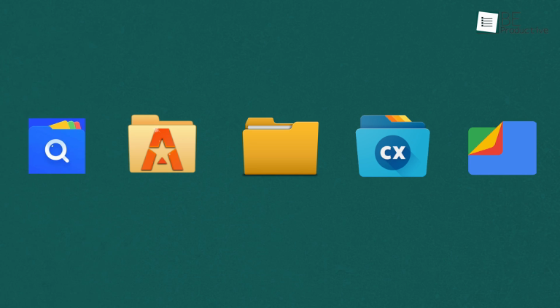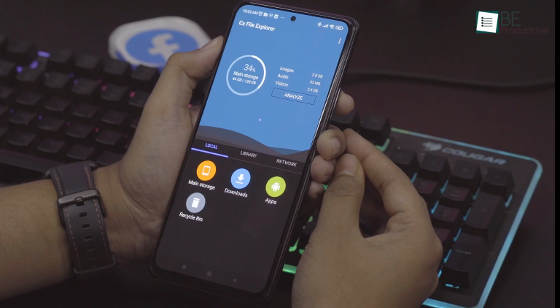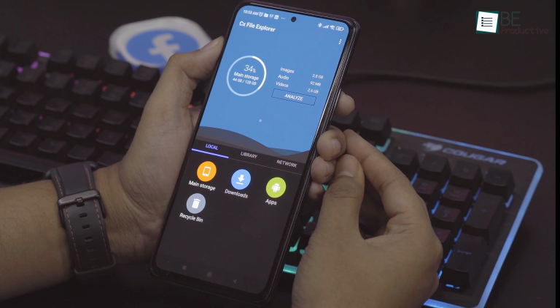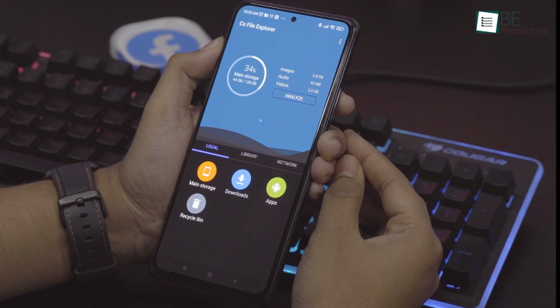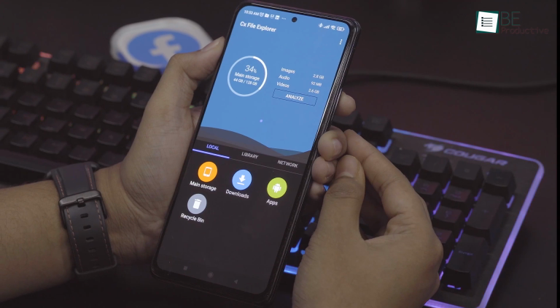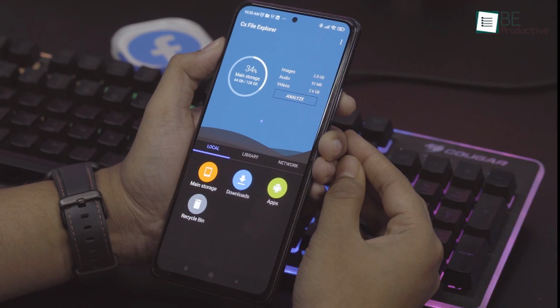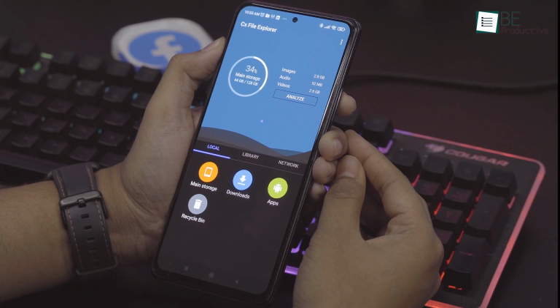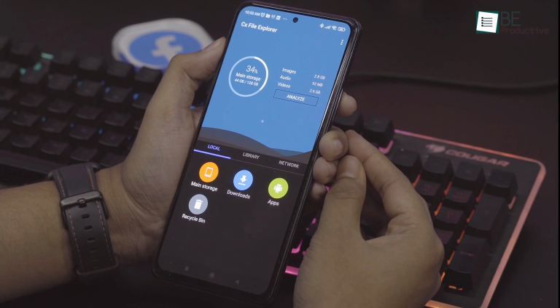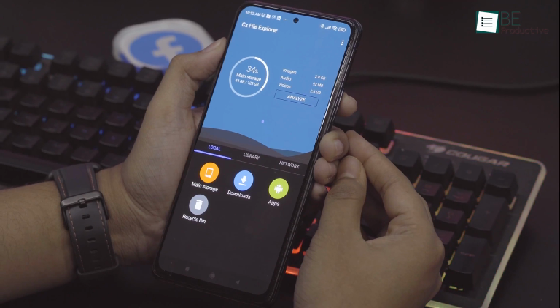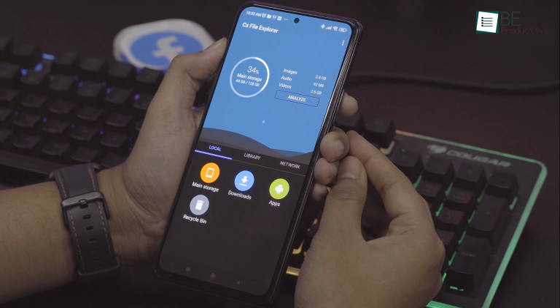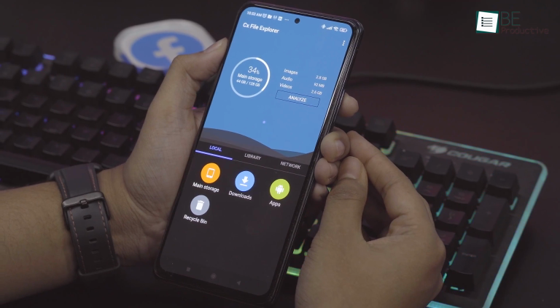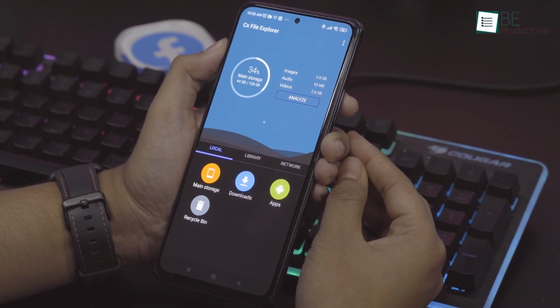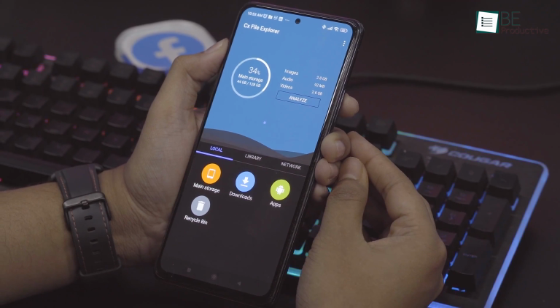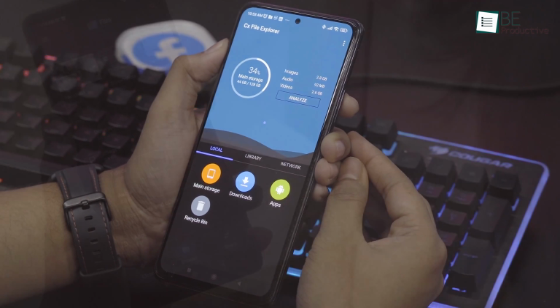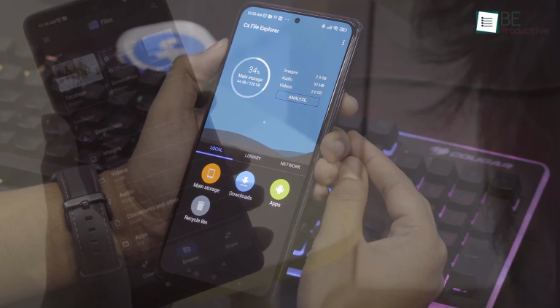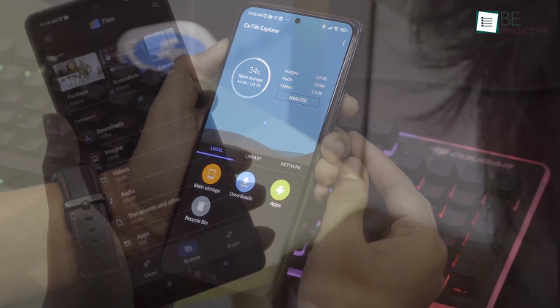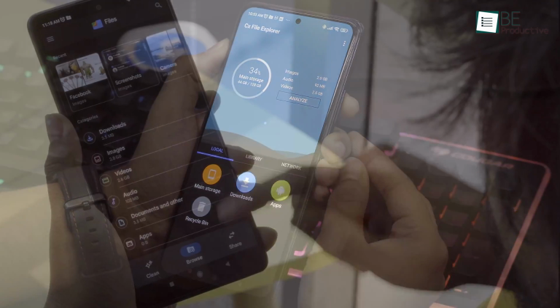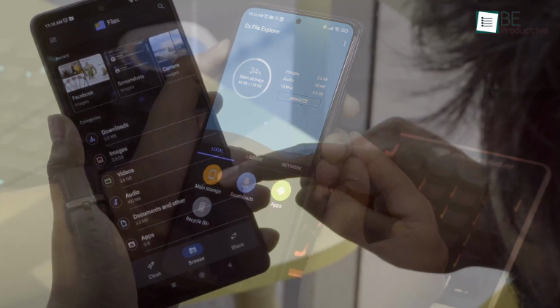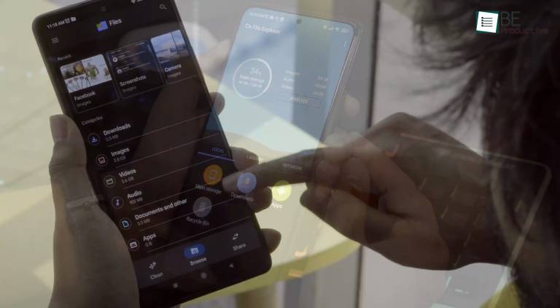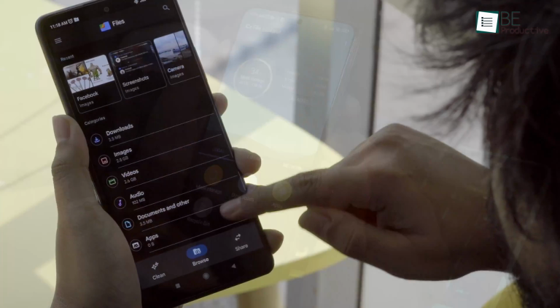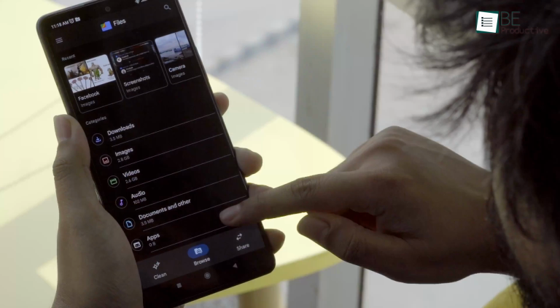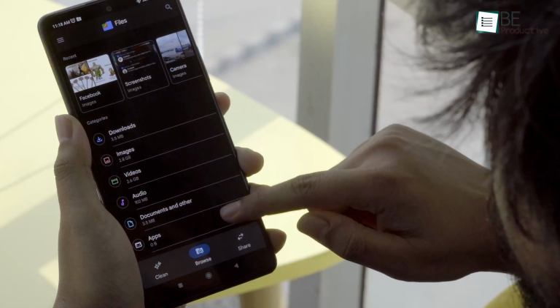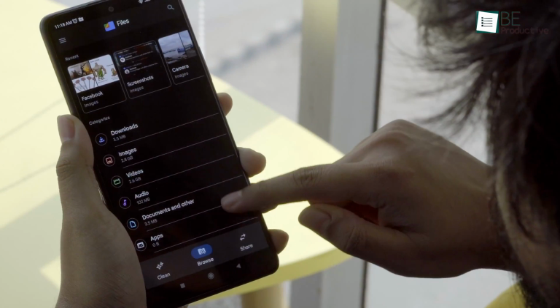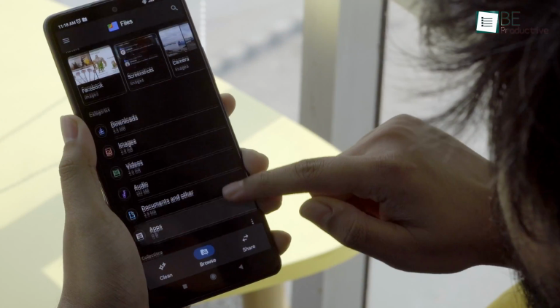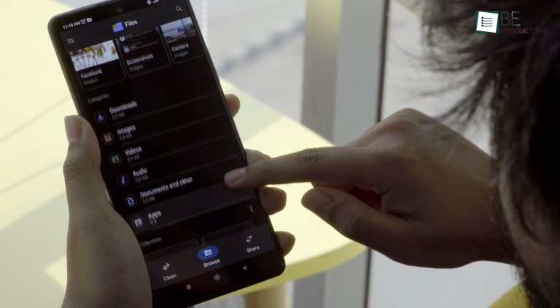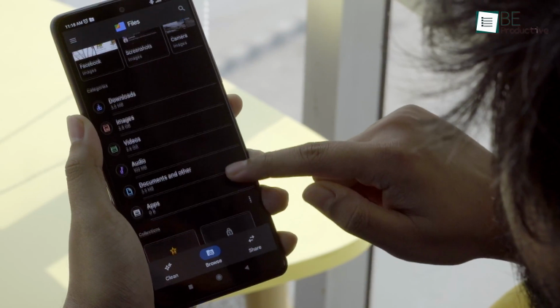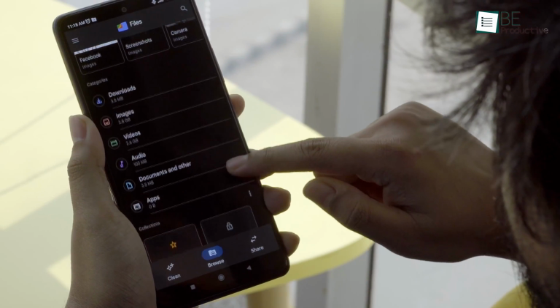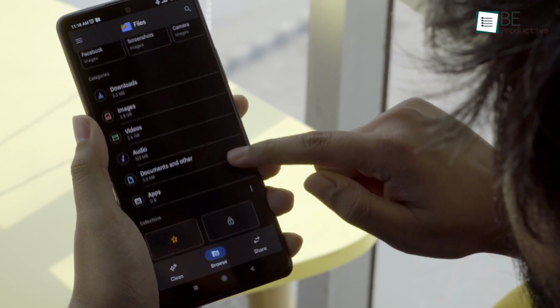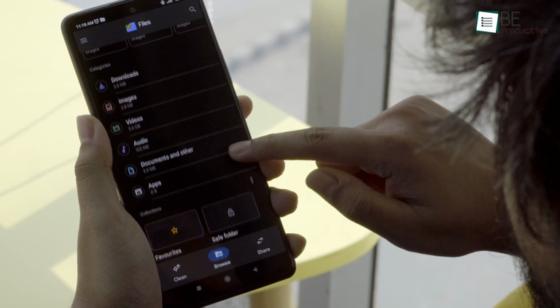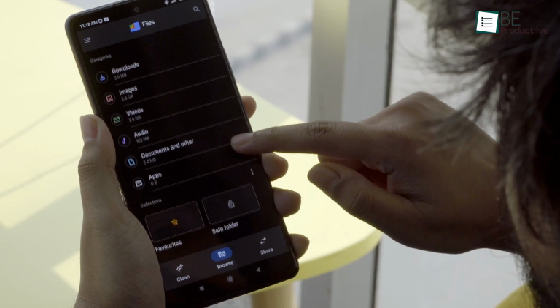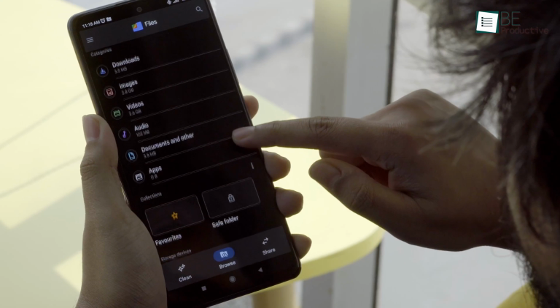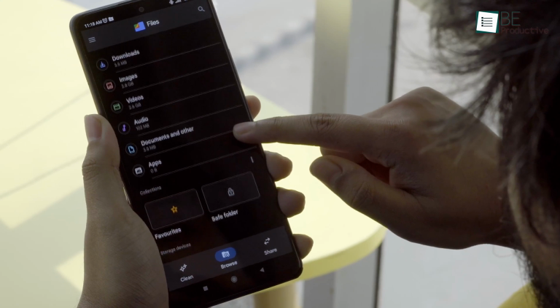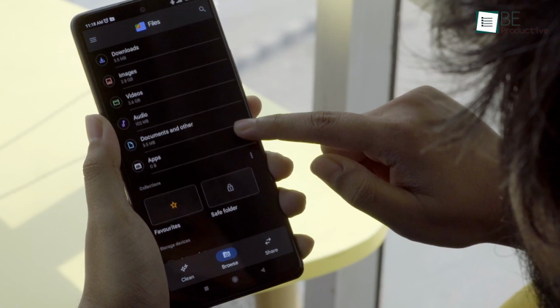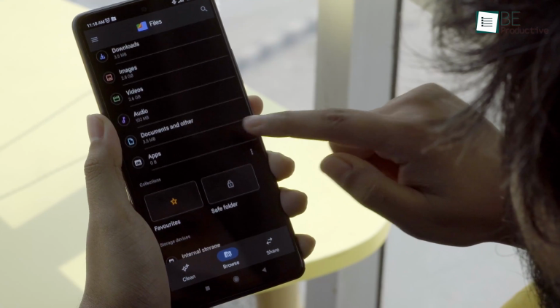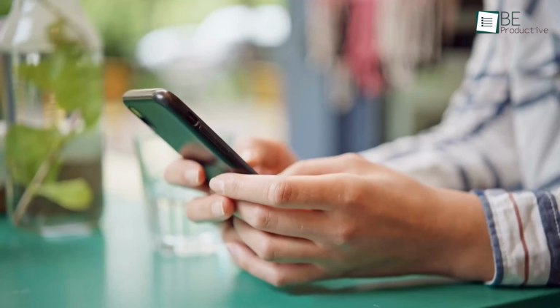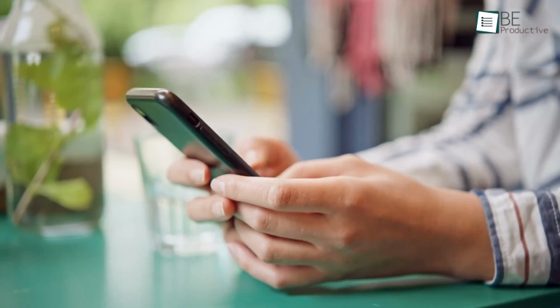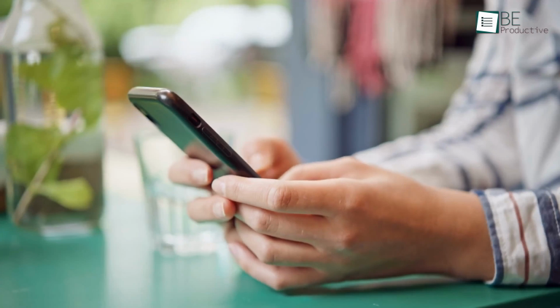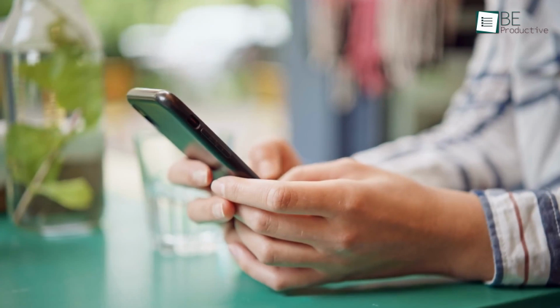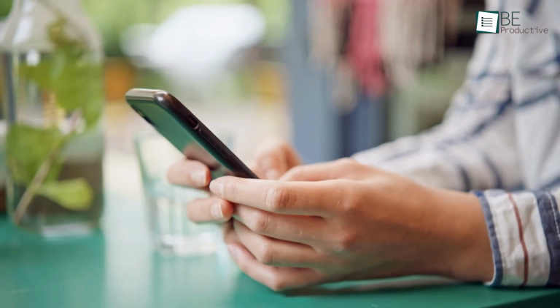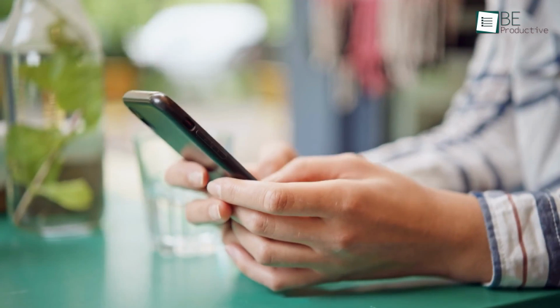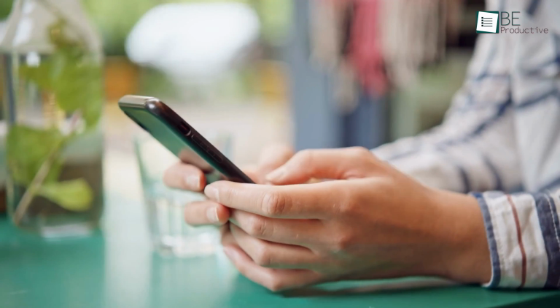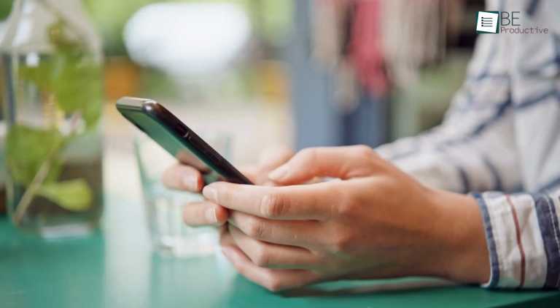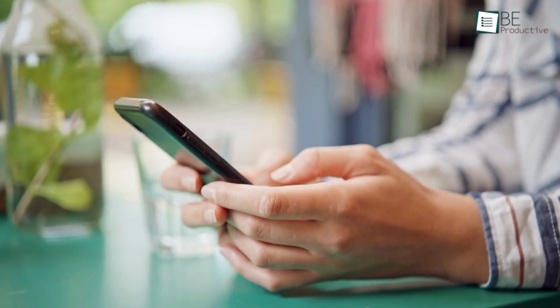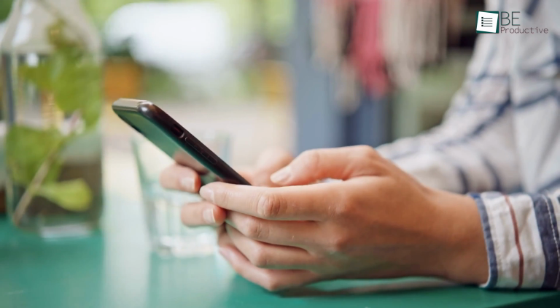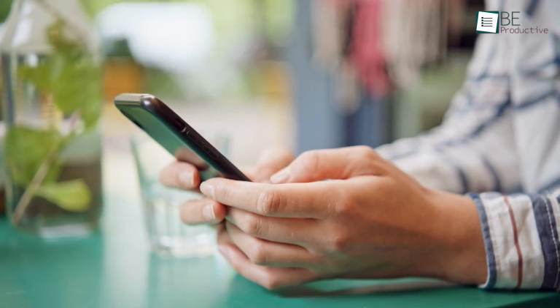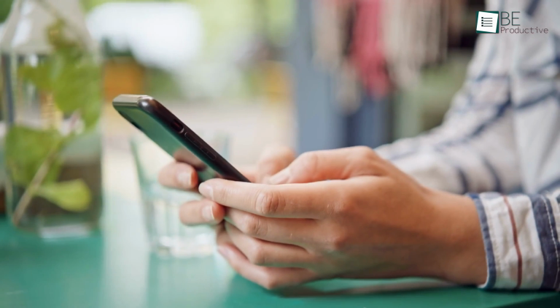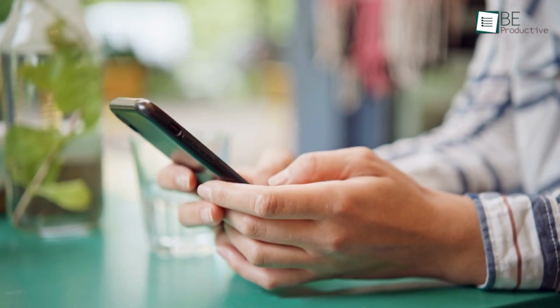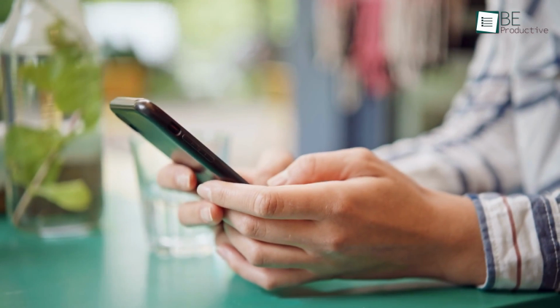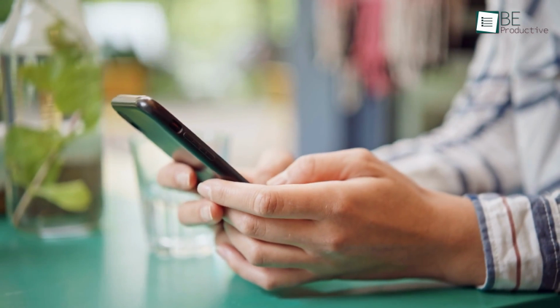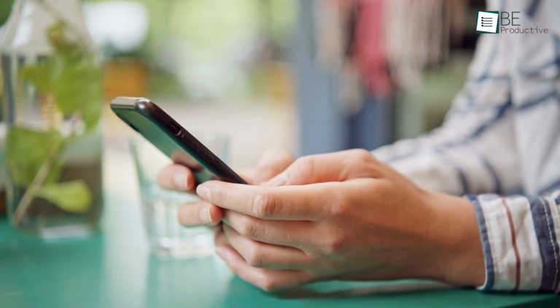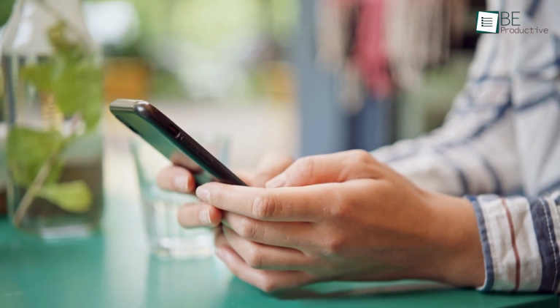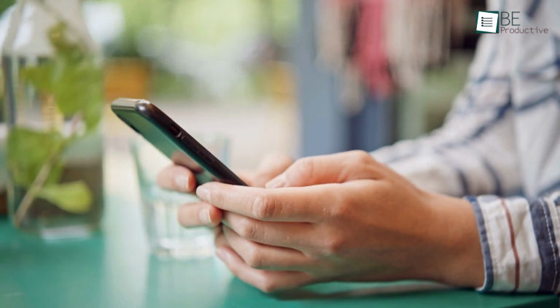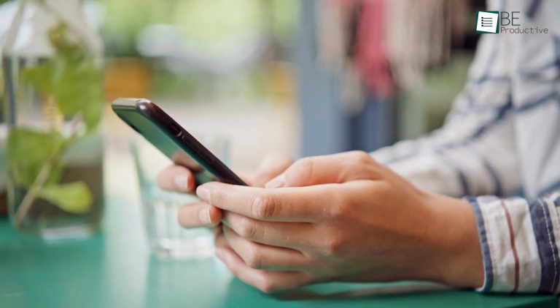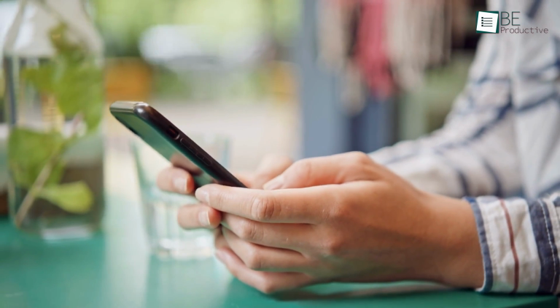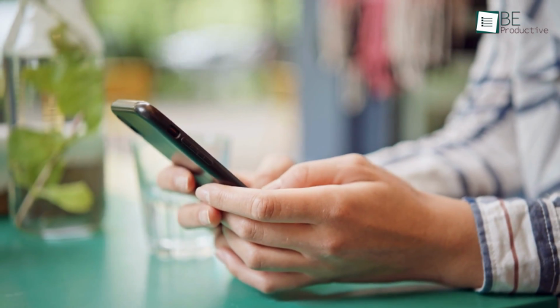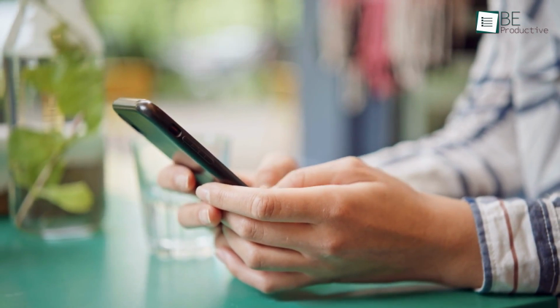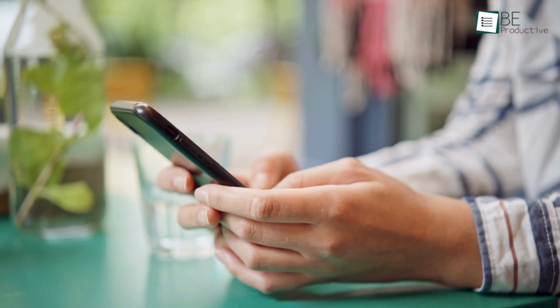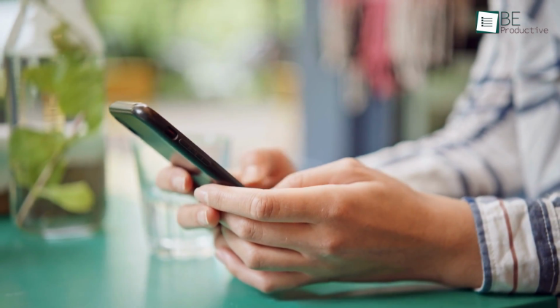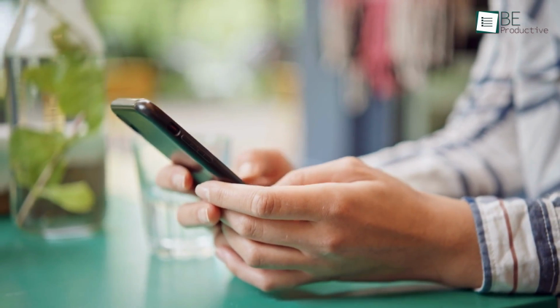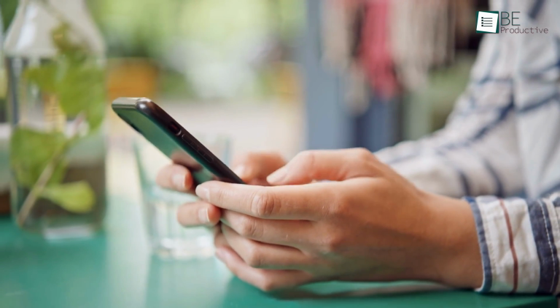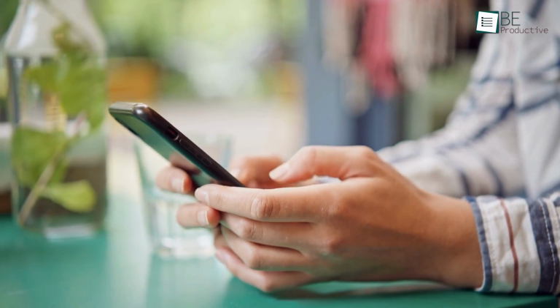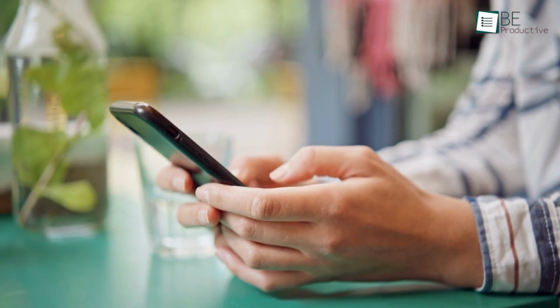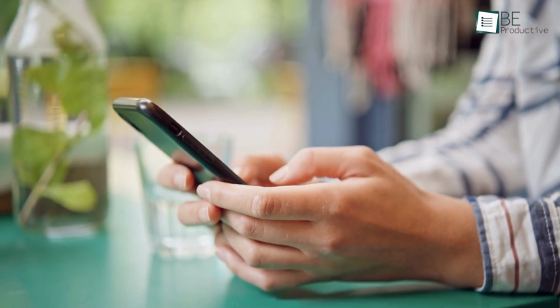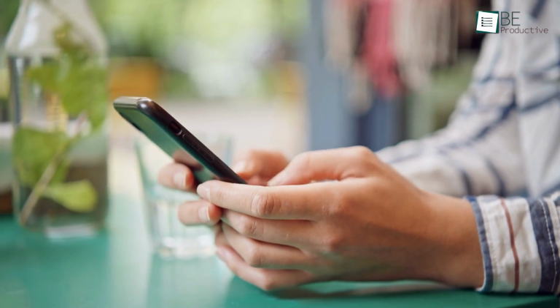These apps are completely free and don't show any ads. So watch this video till the end to find out what these apps are.